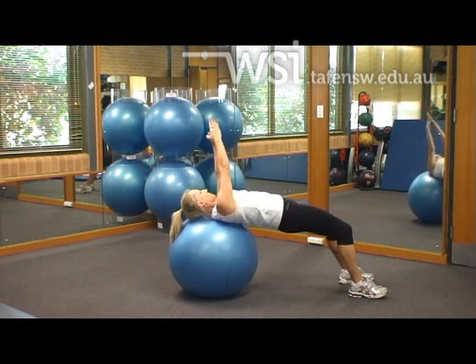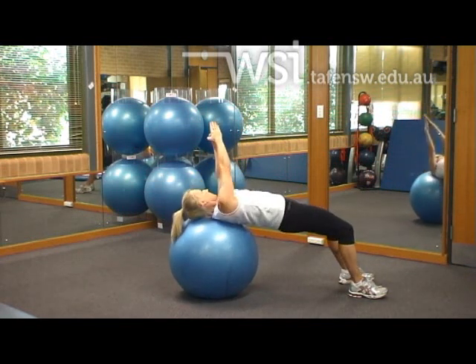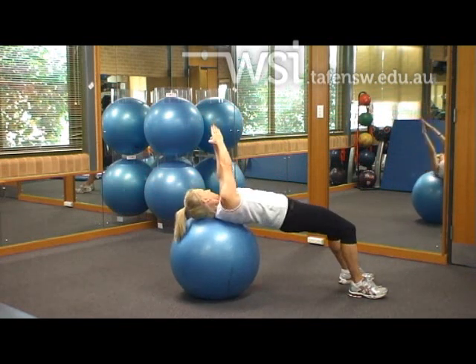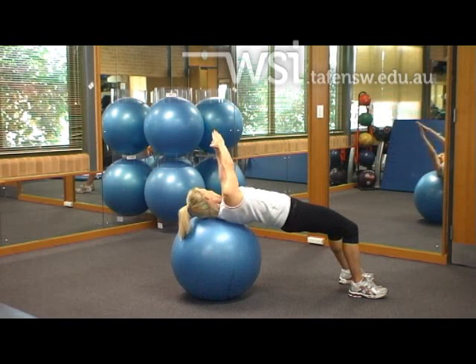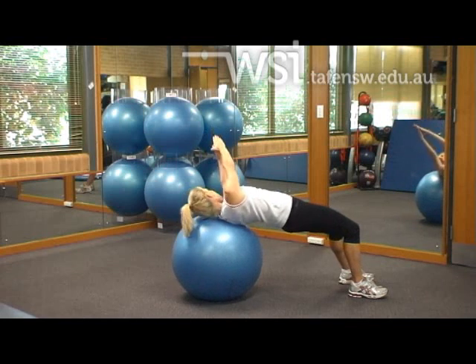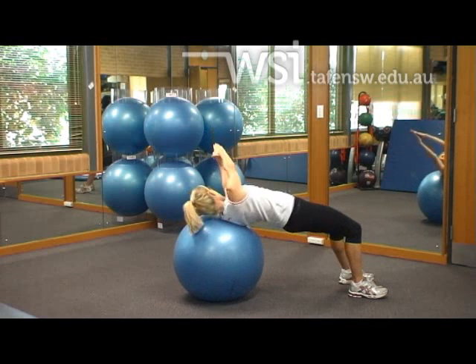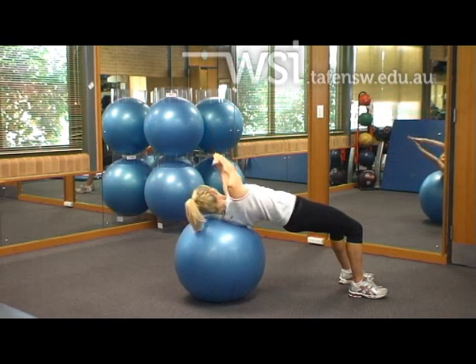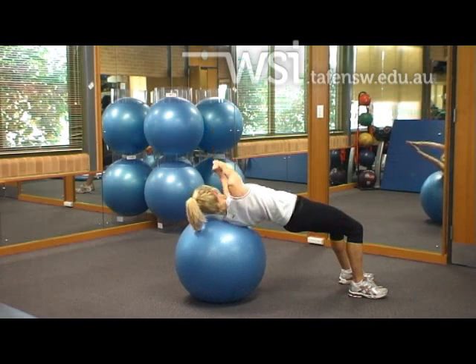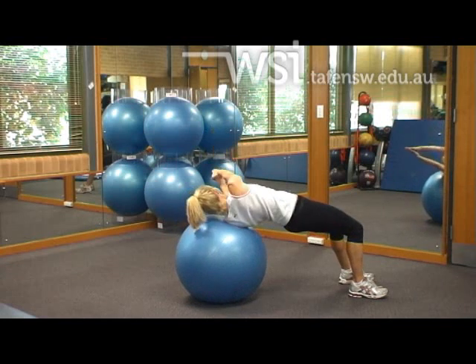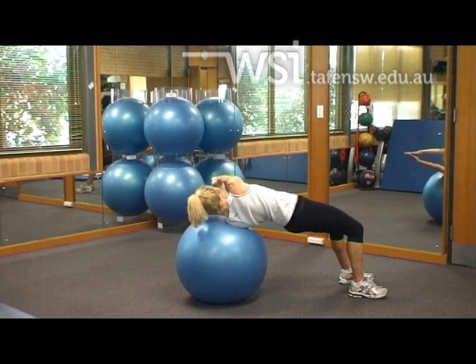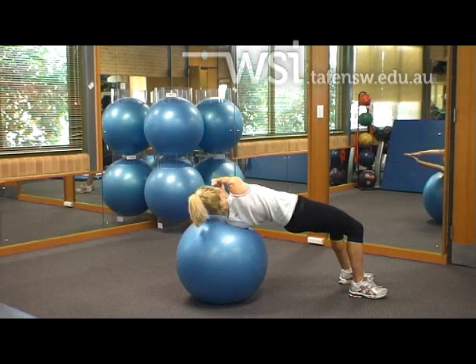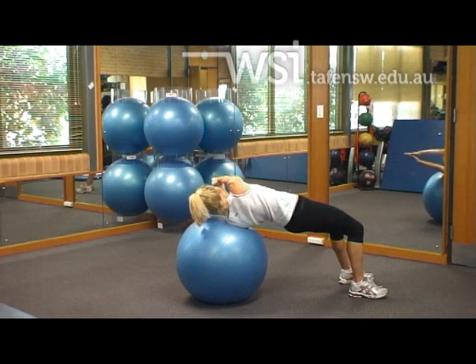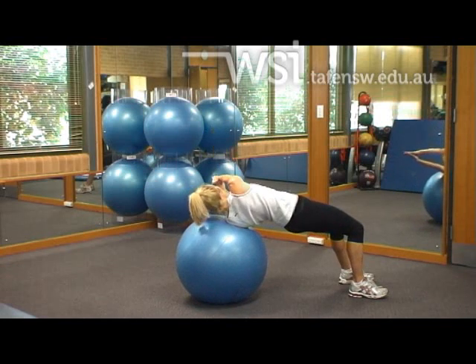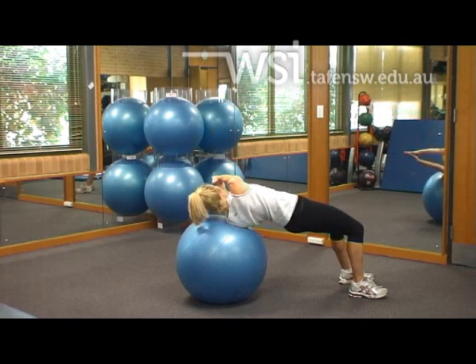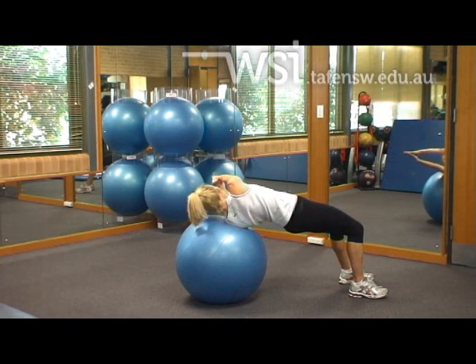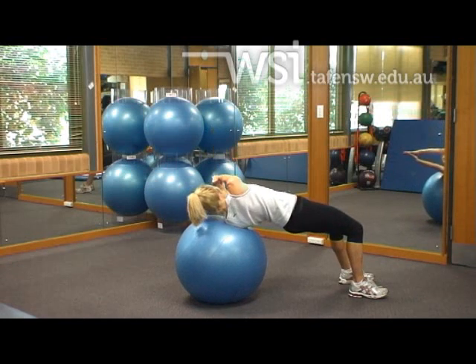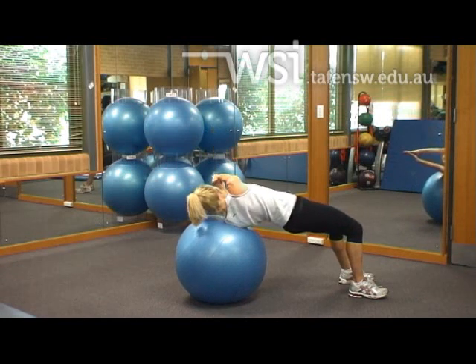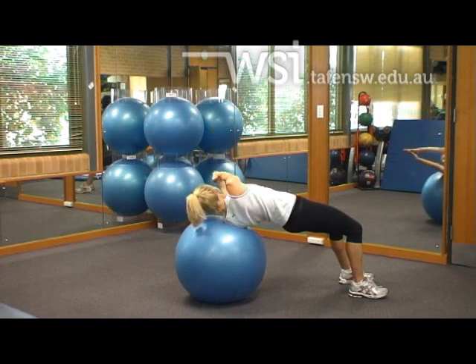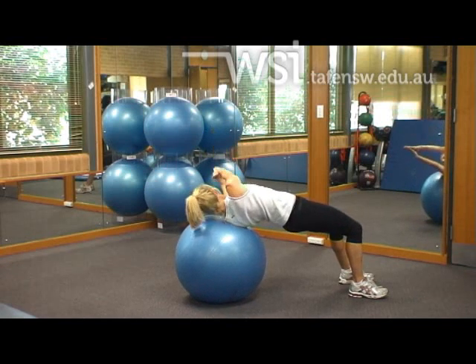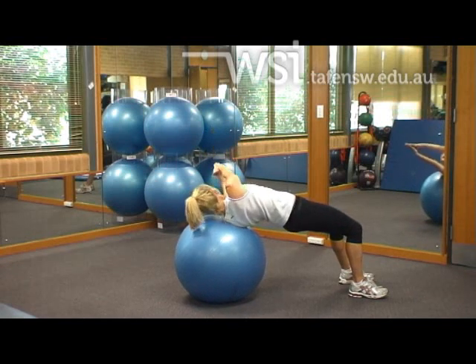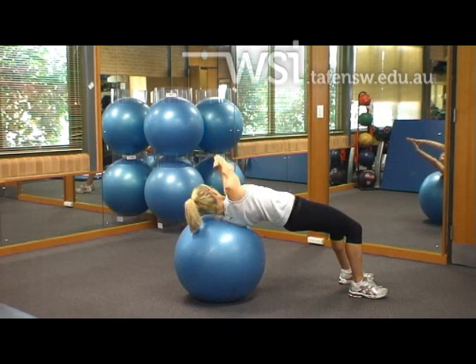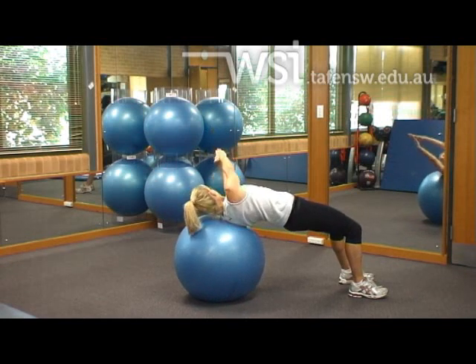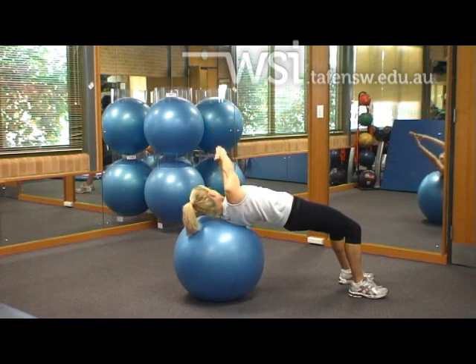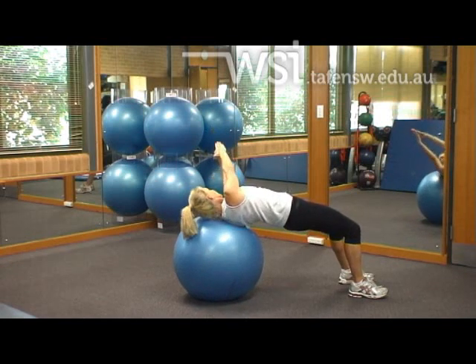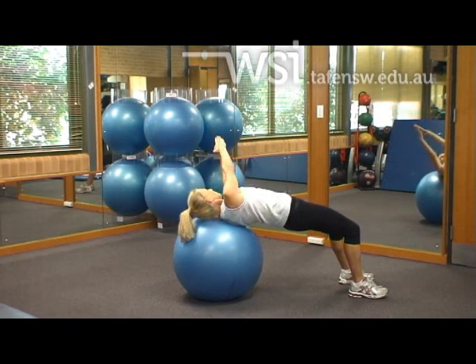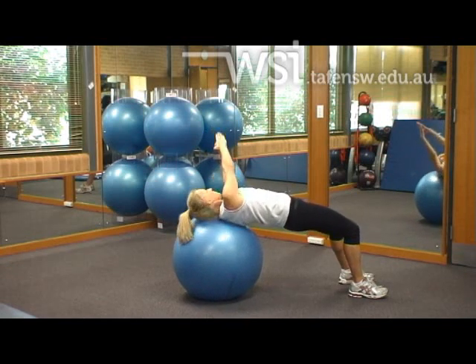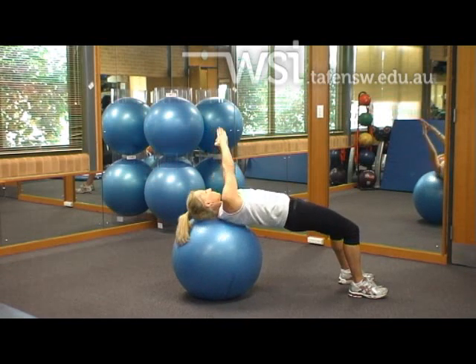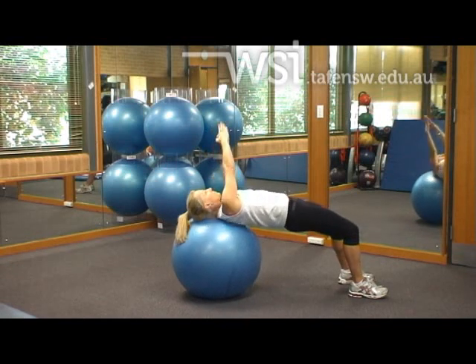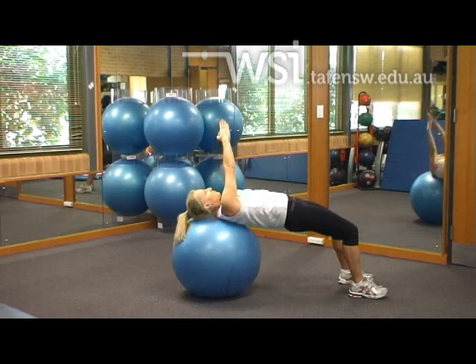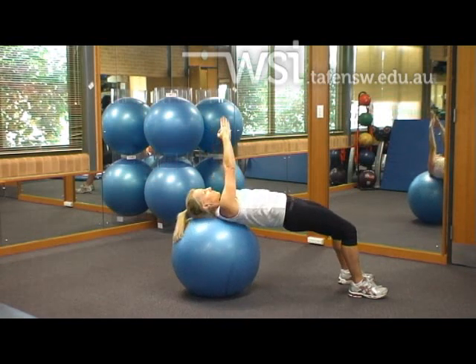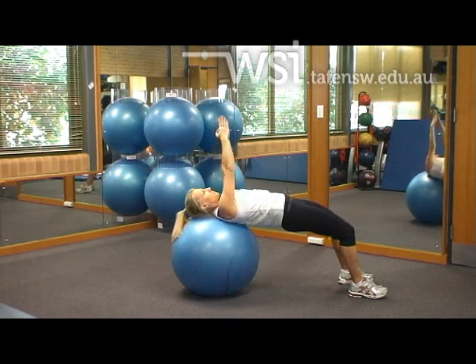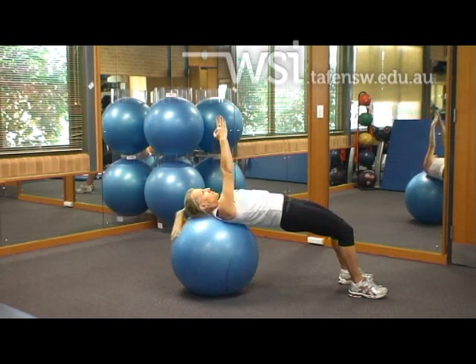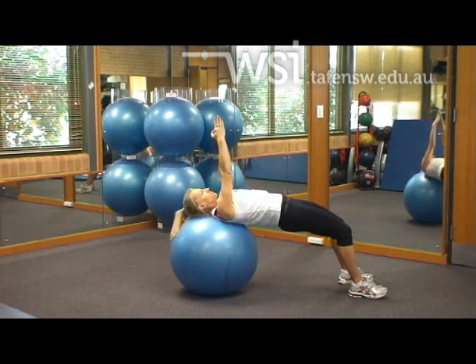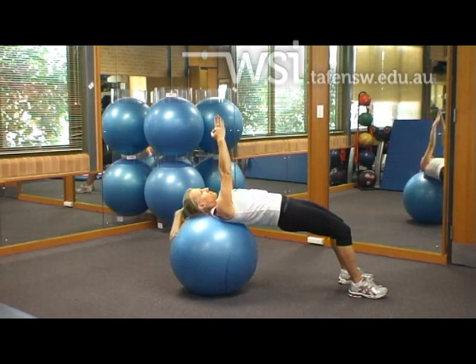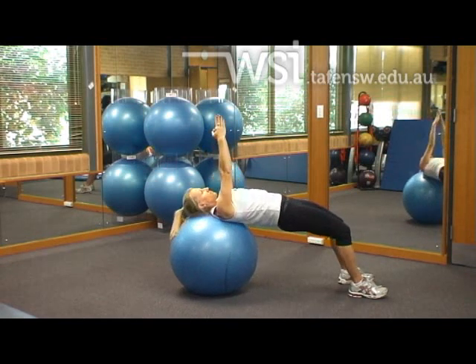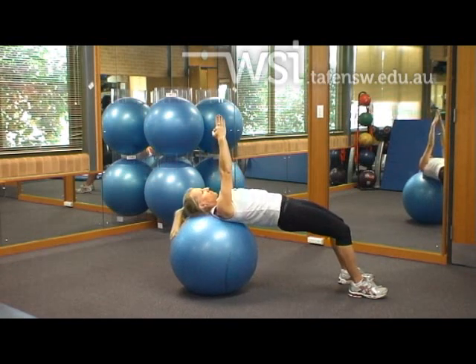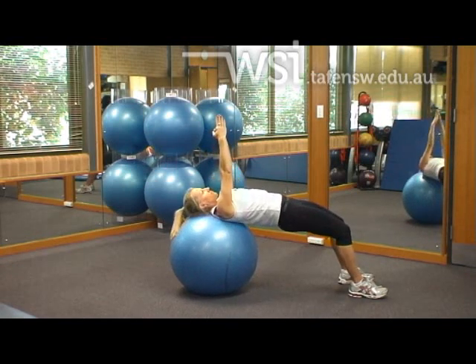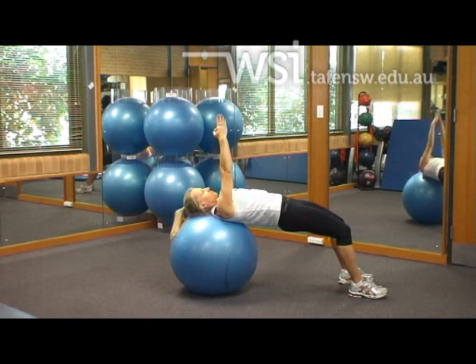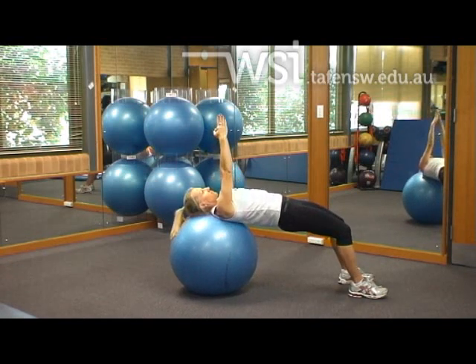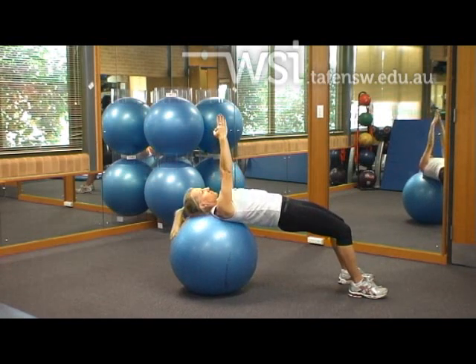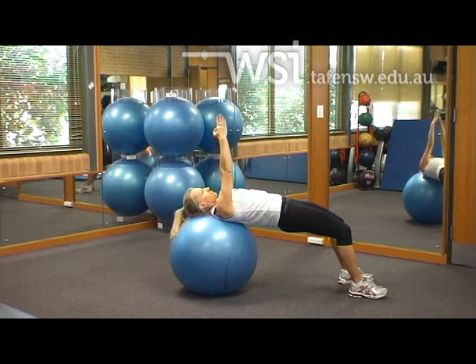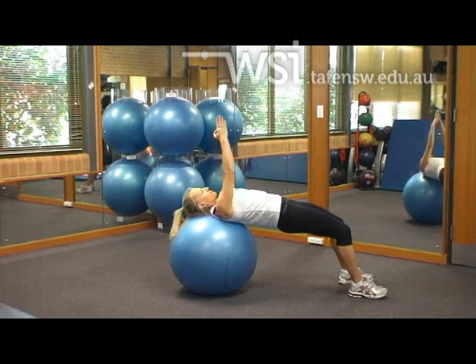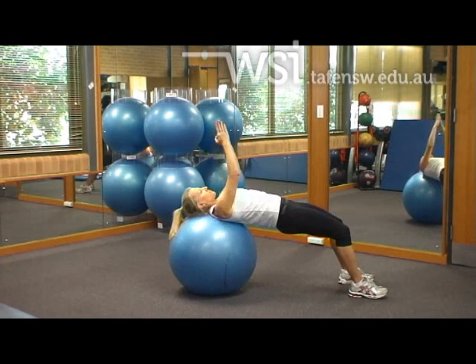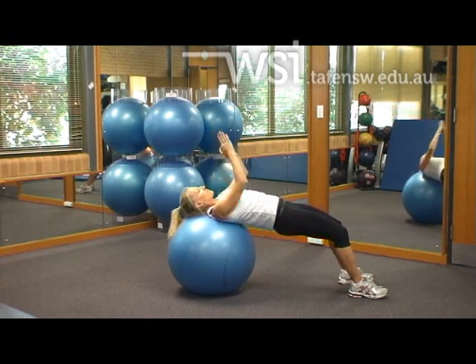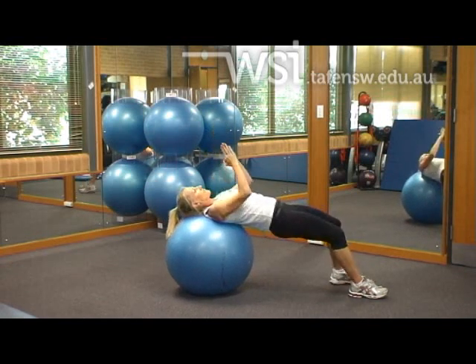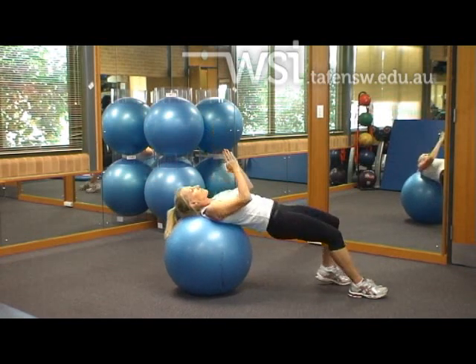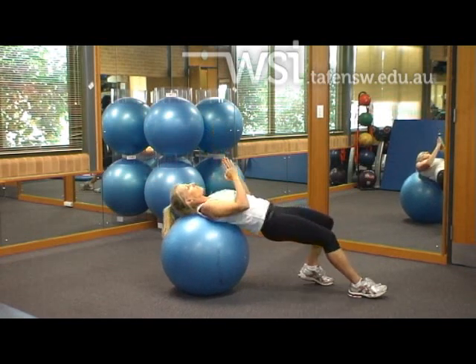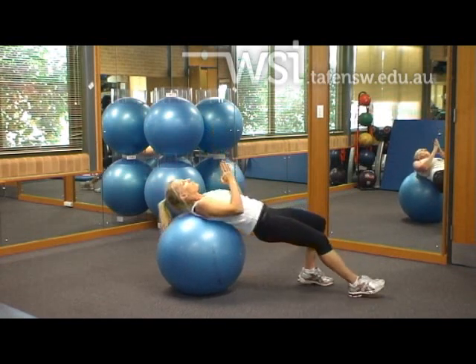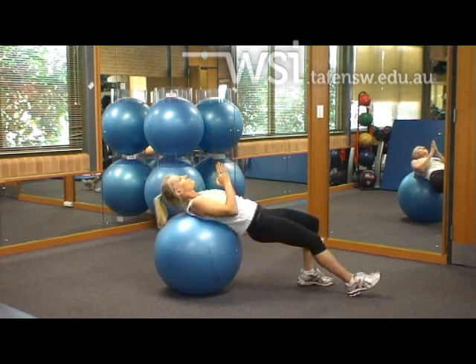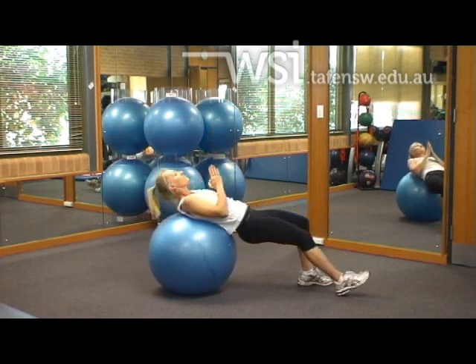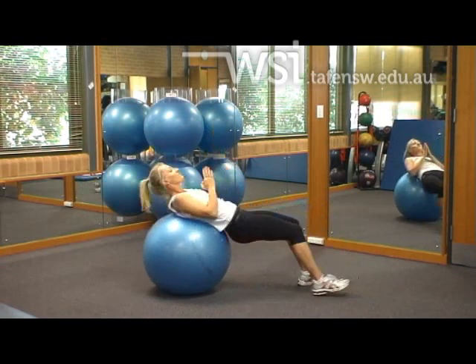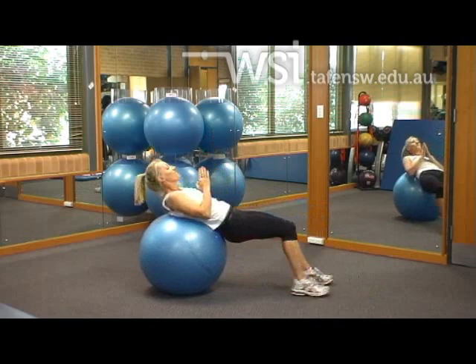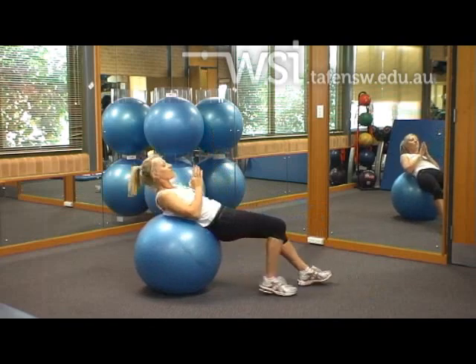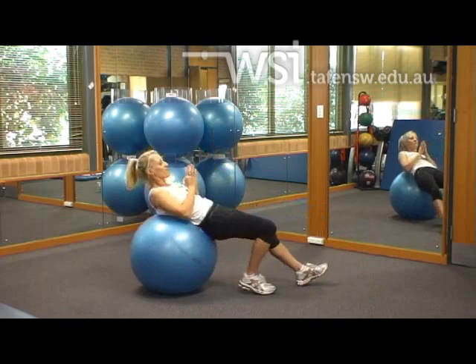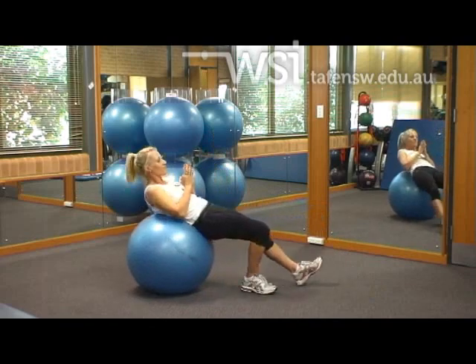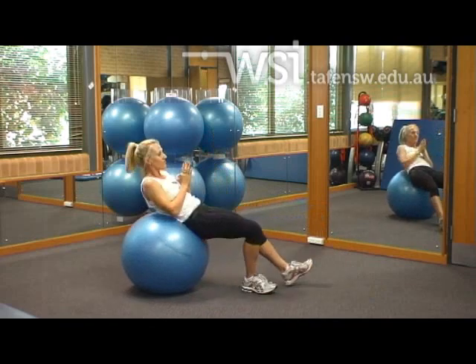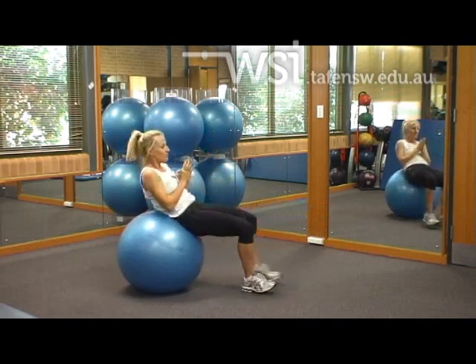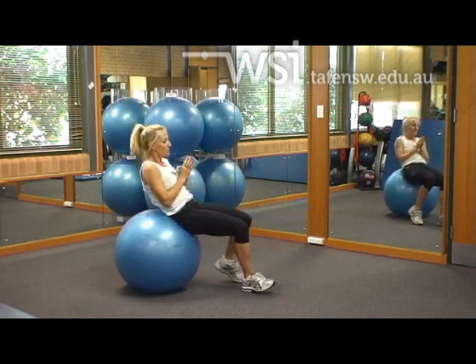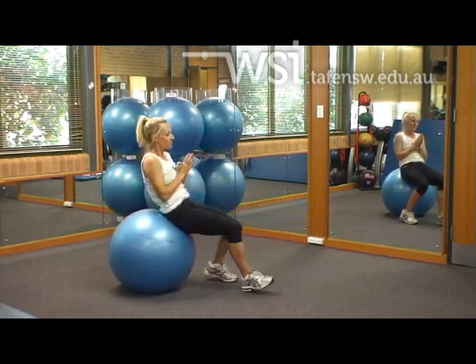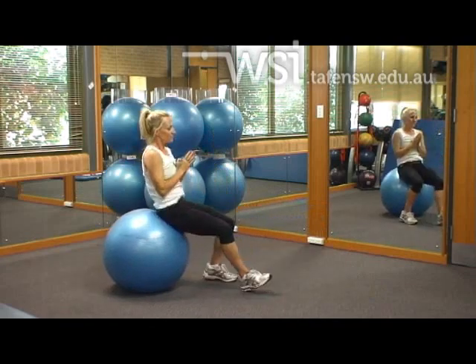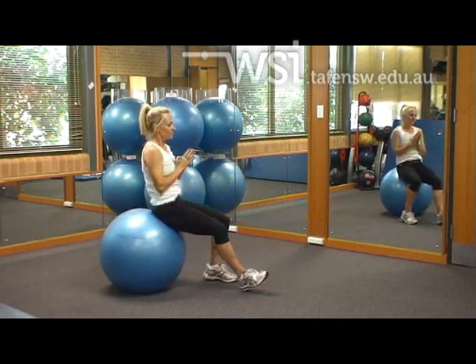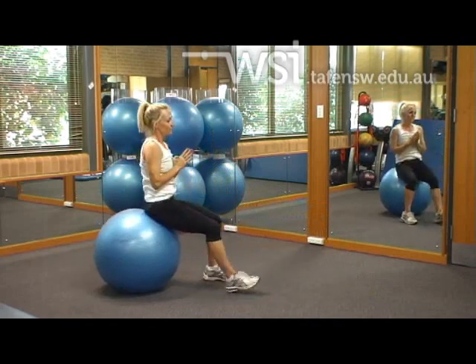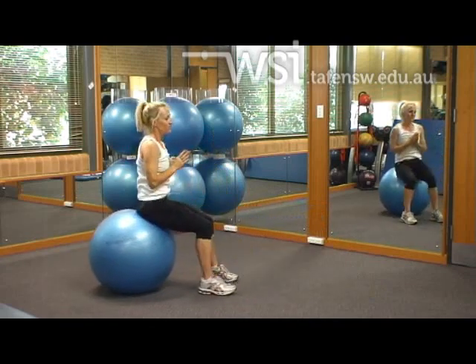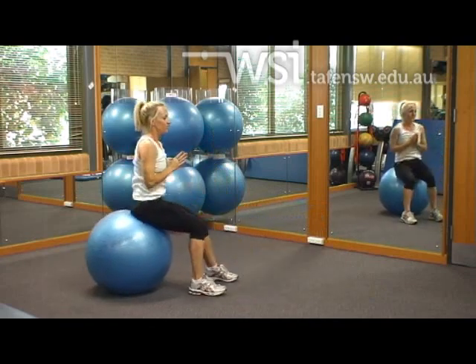As always, at the end of each set, walk the feet in and return to the seated position.